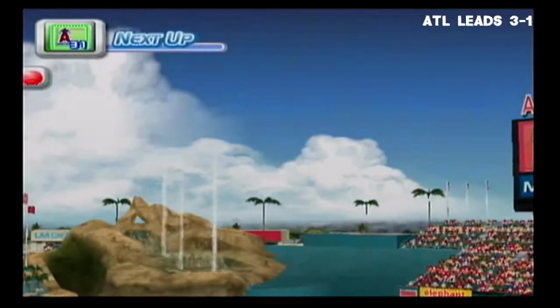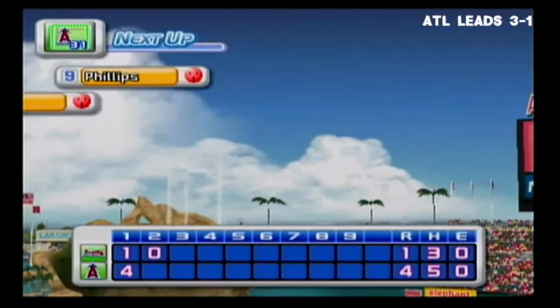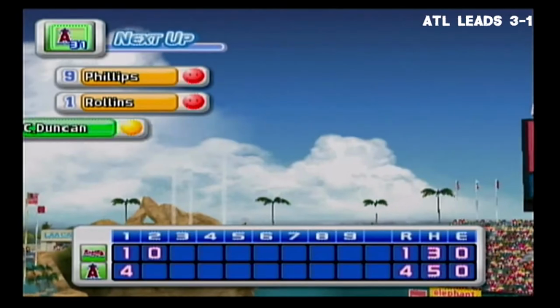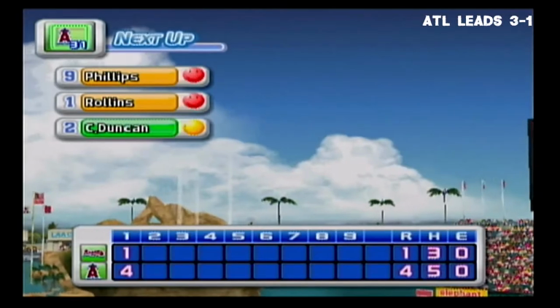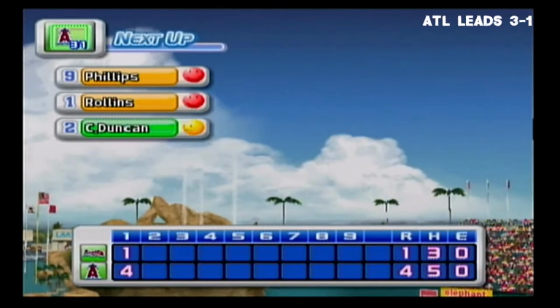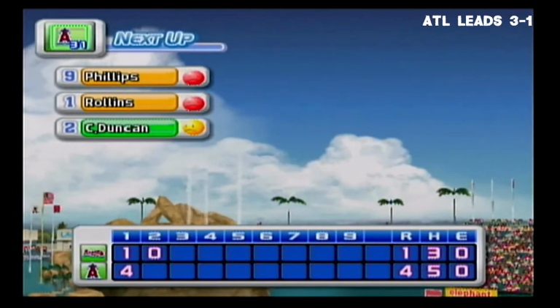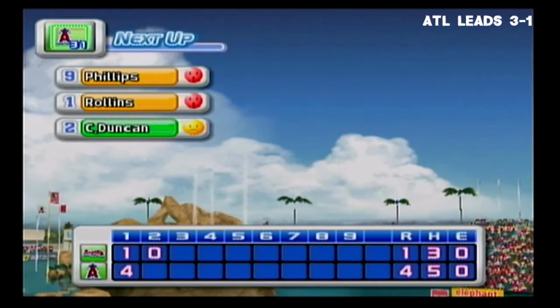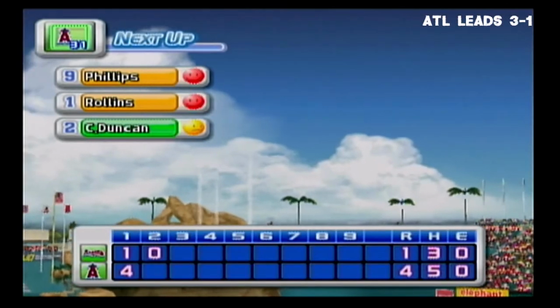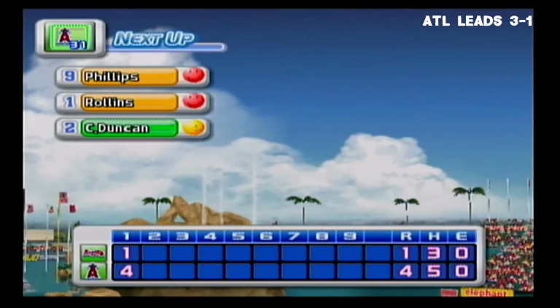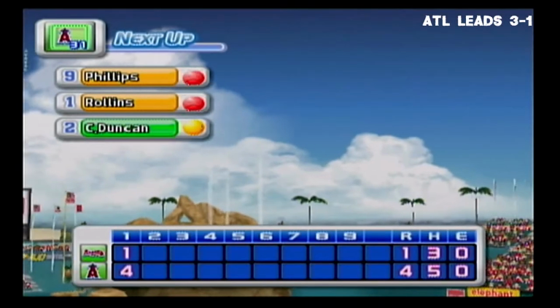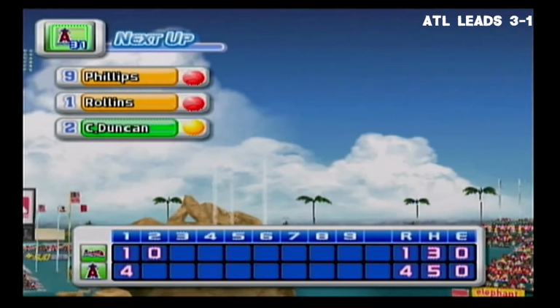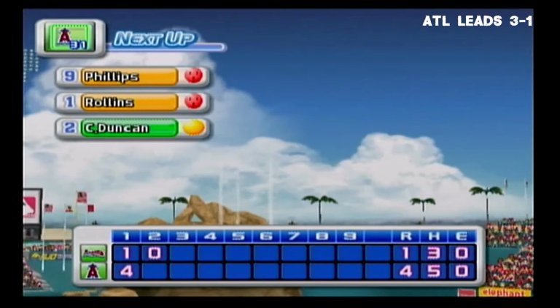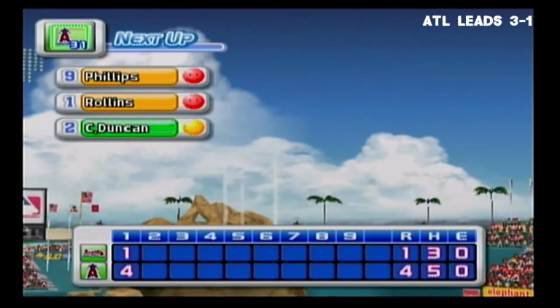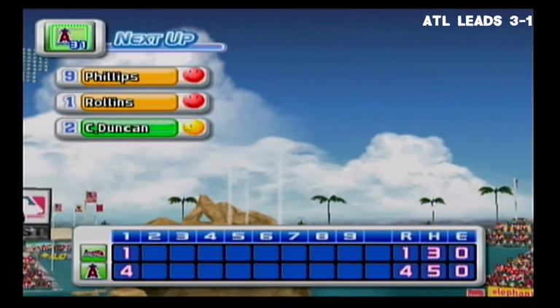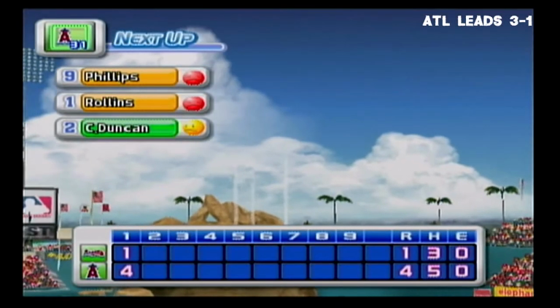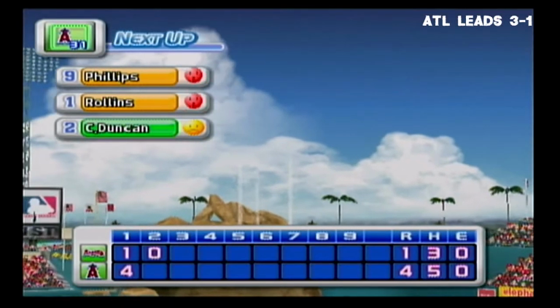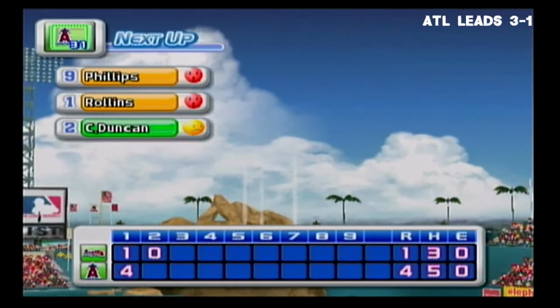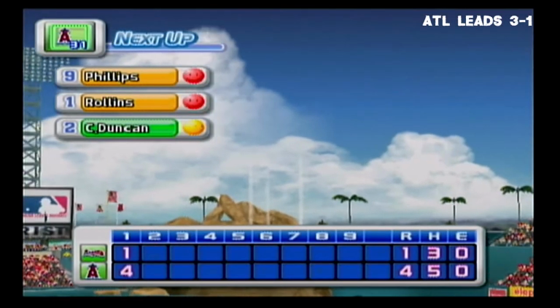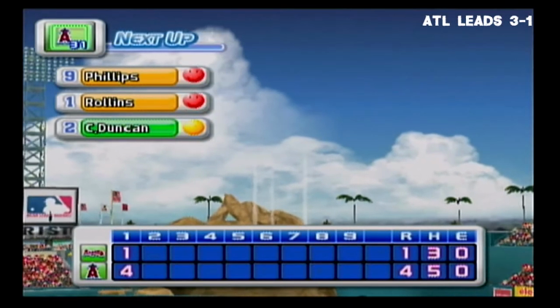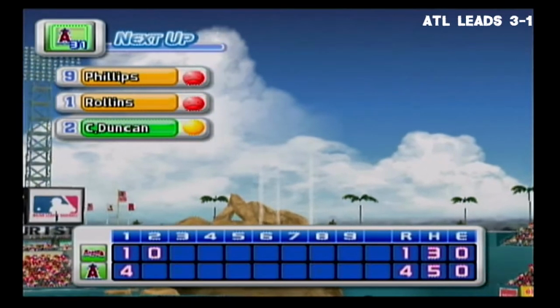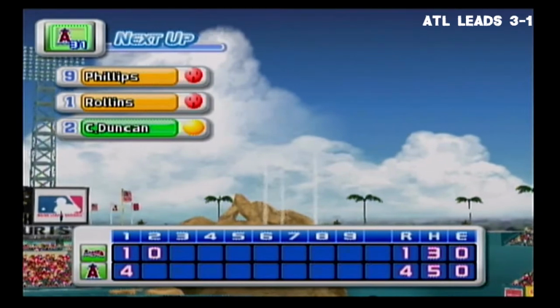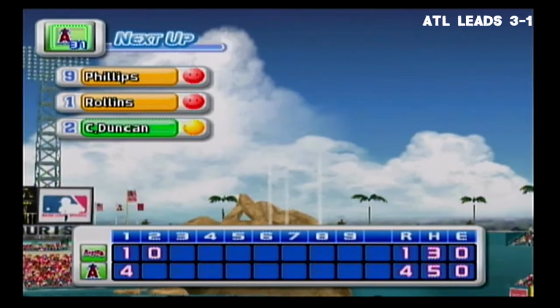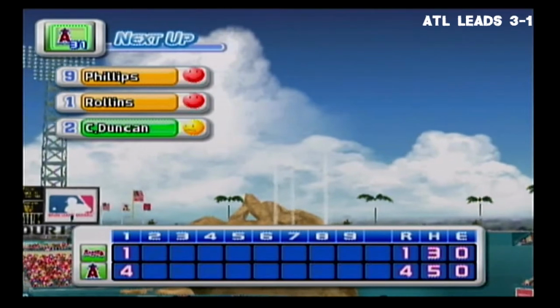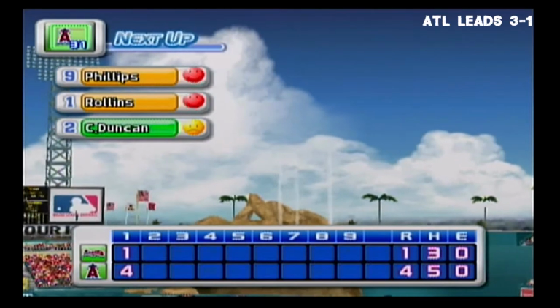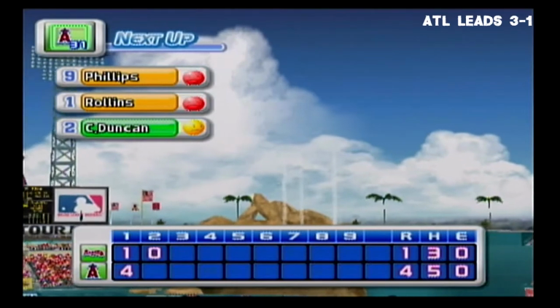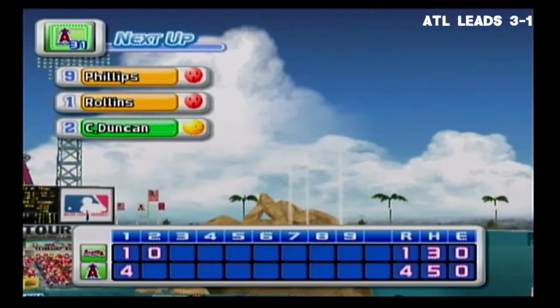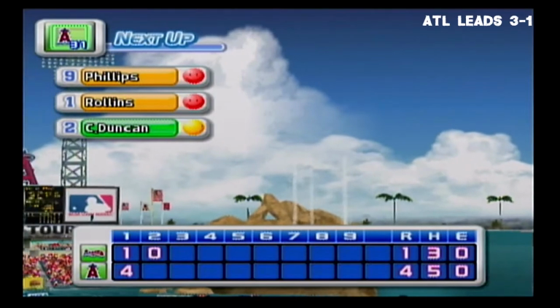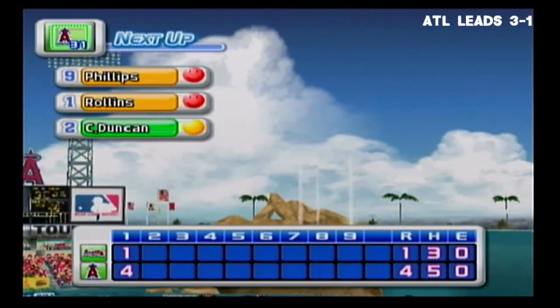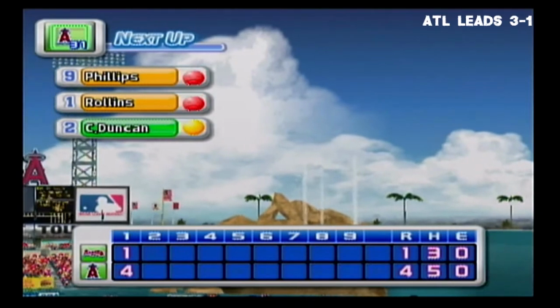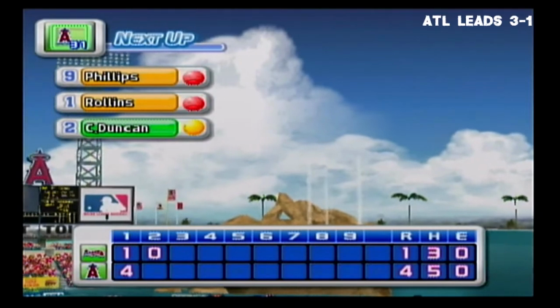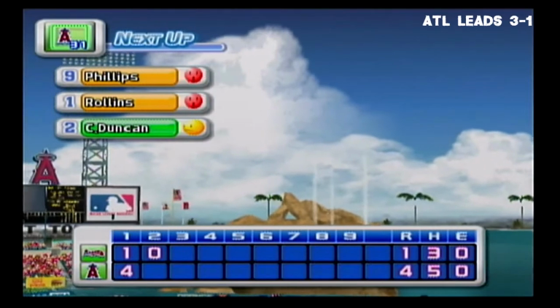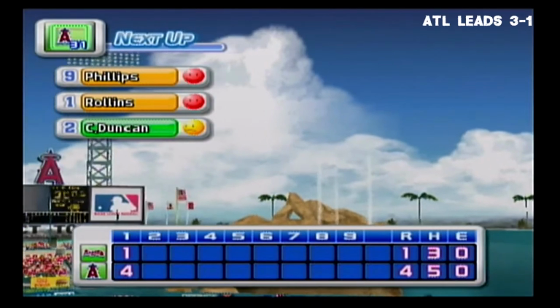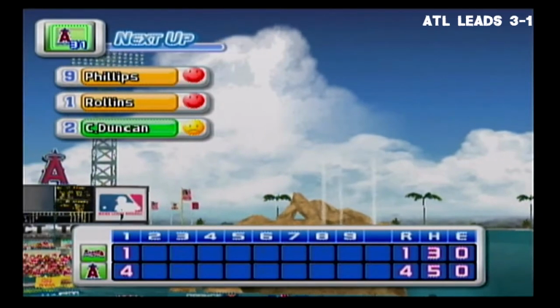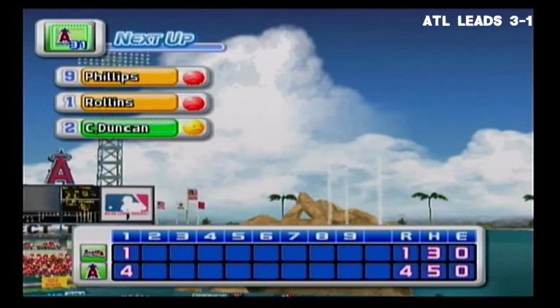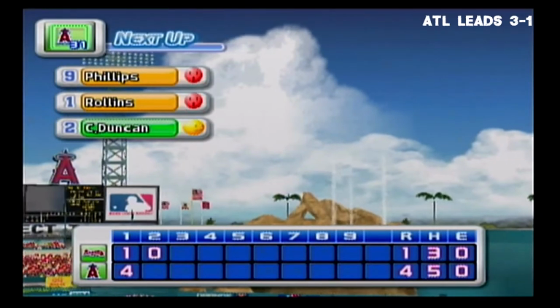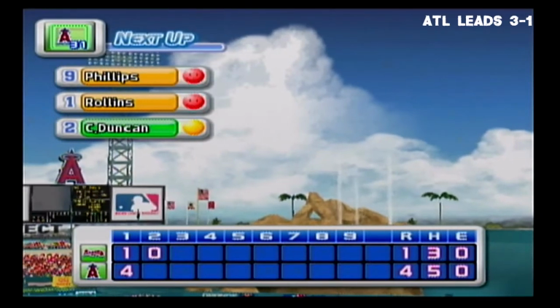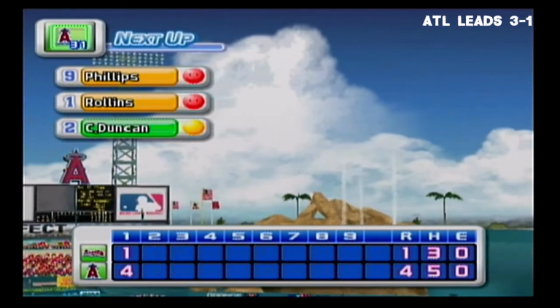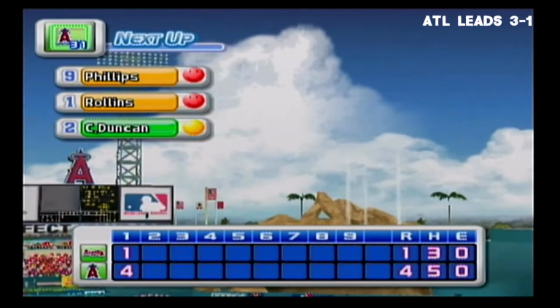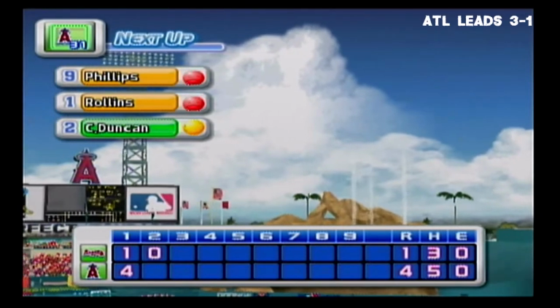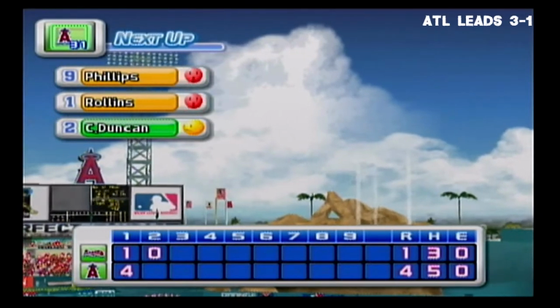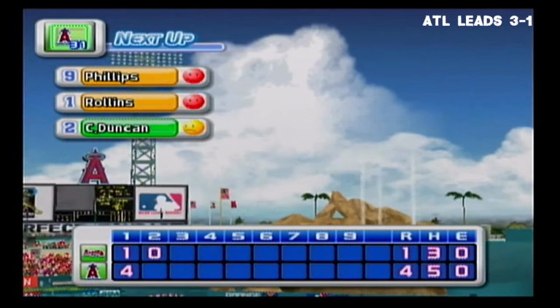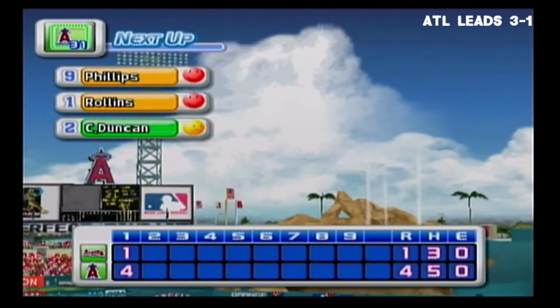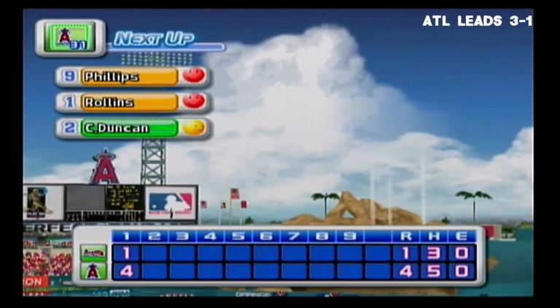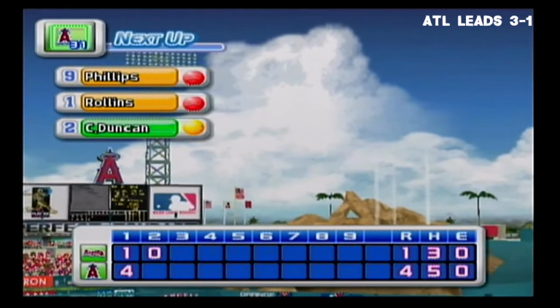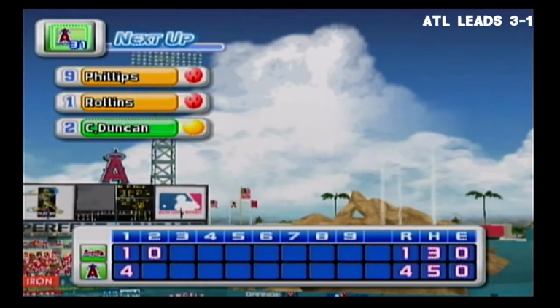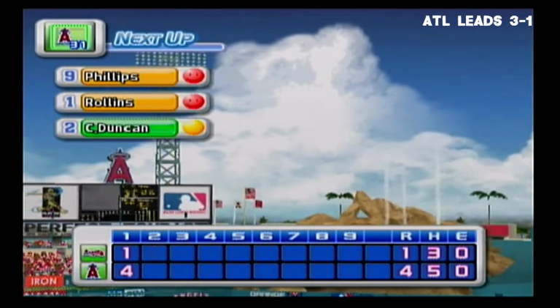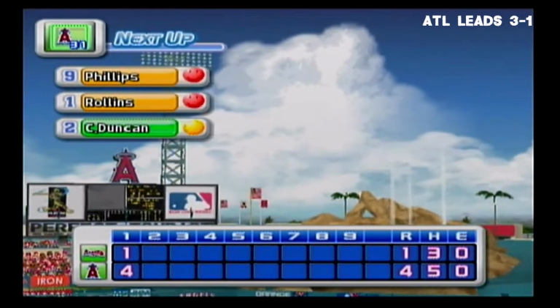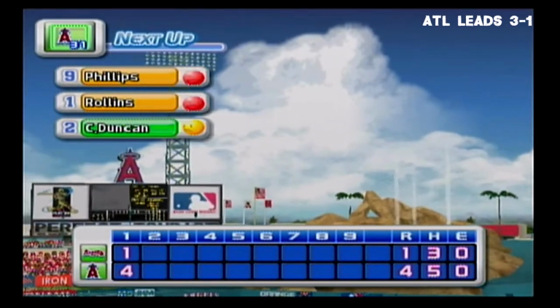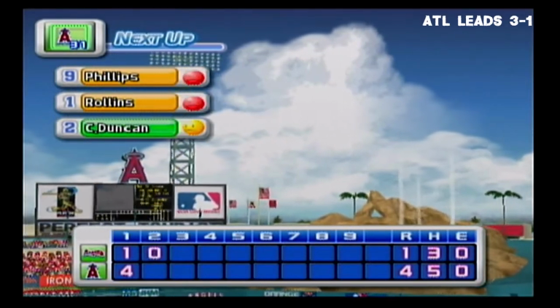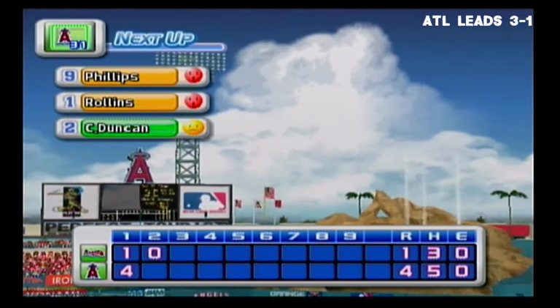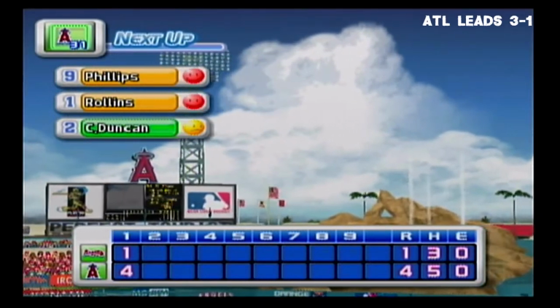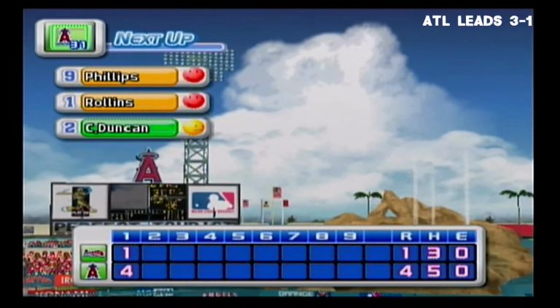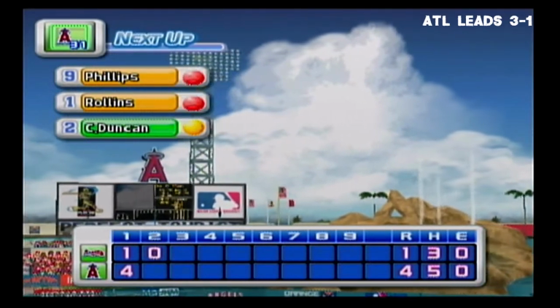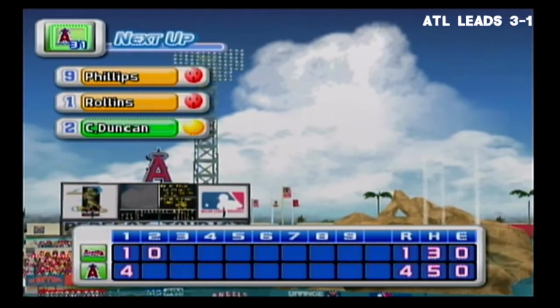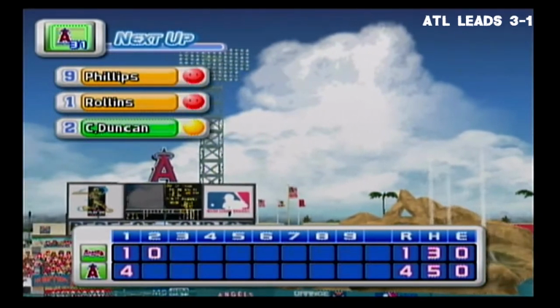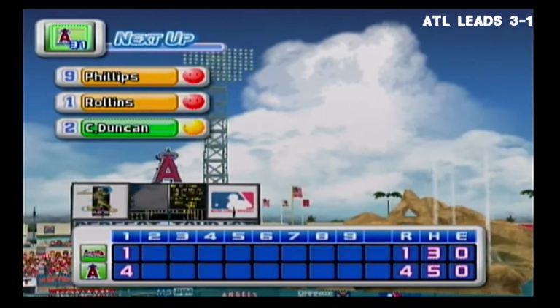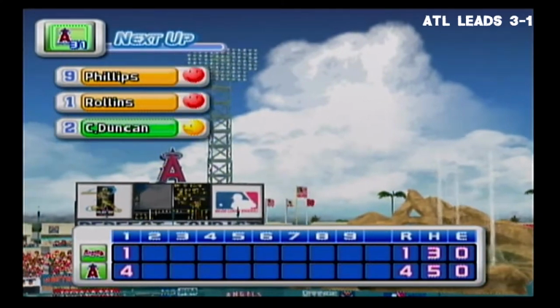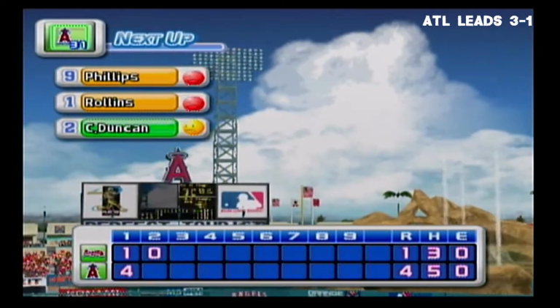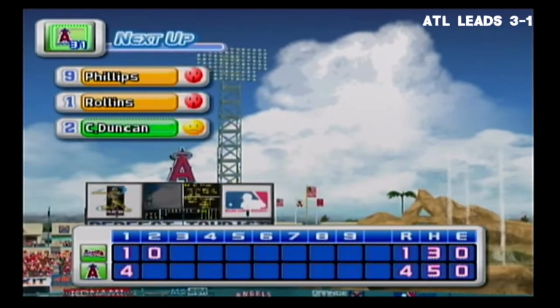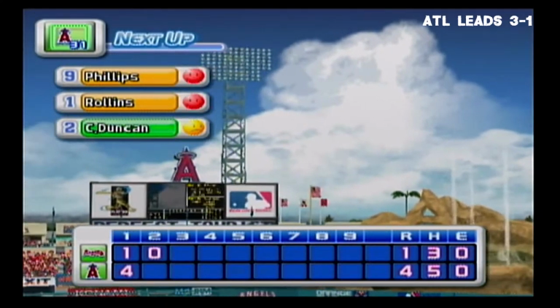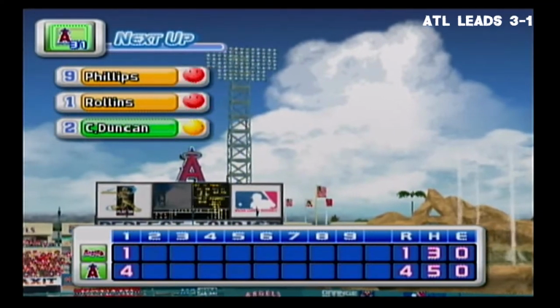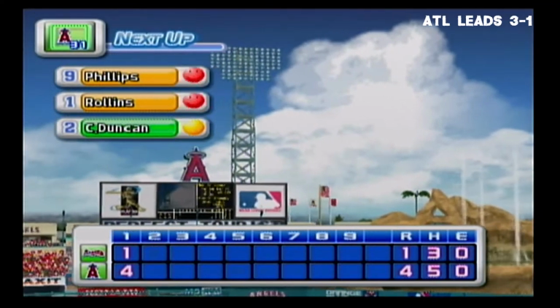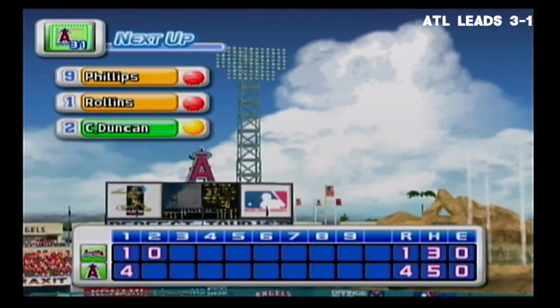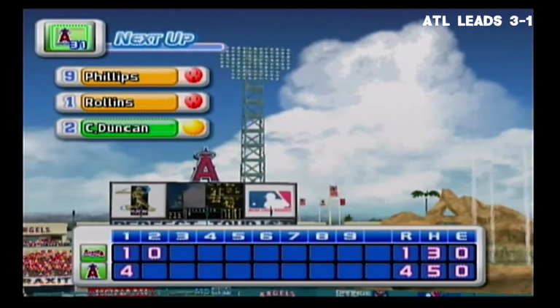No runs, two hits, no errors, one man left on base. We enter the bottom of the second inning: the Braves 1, the Angels 4.